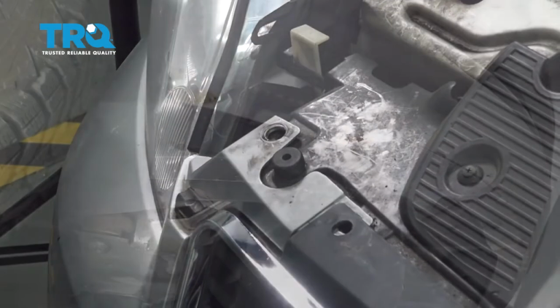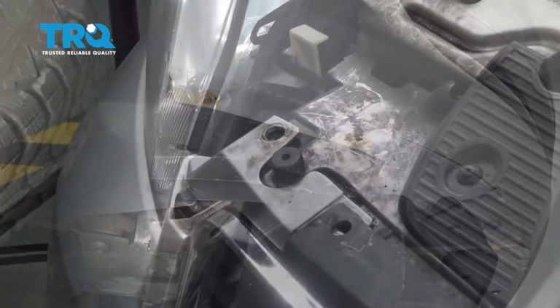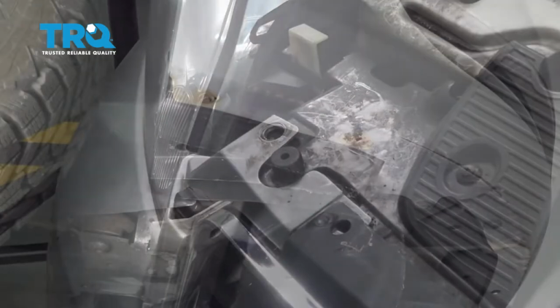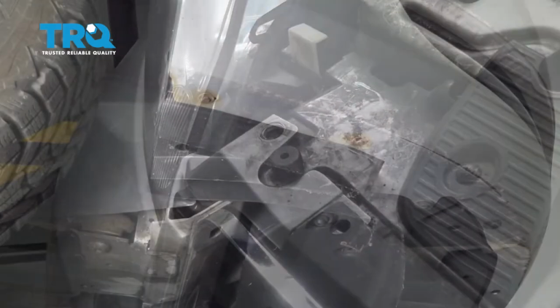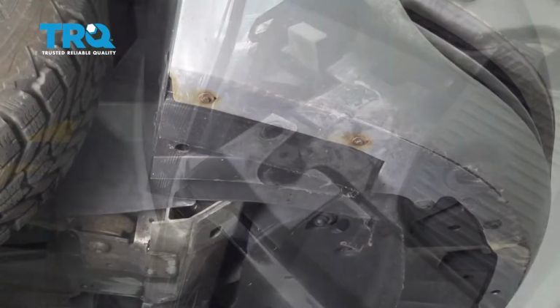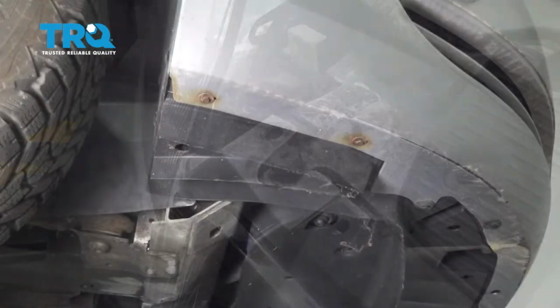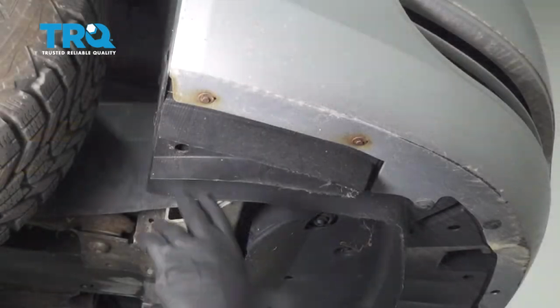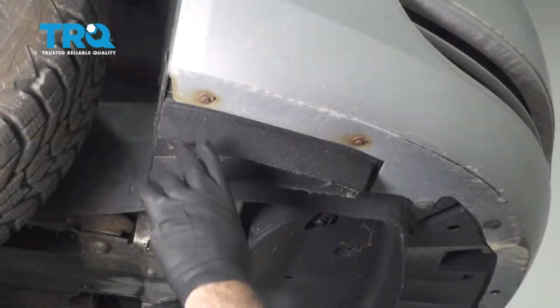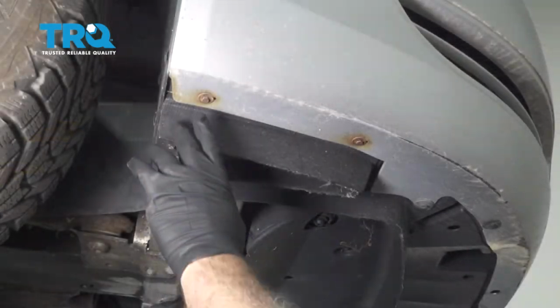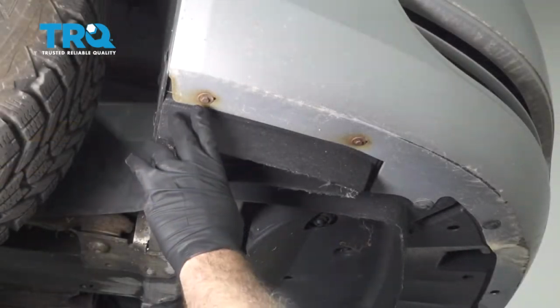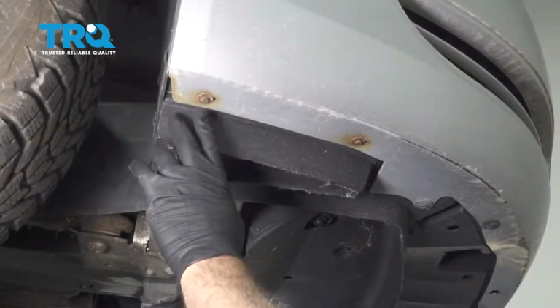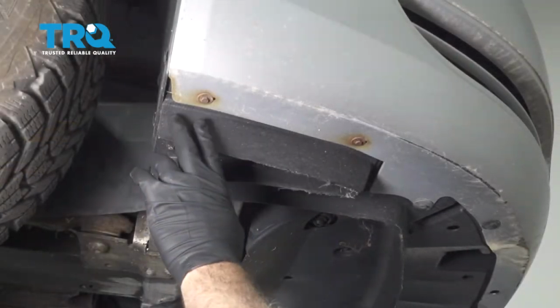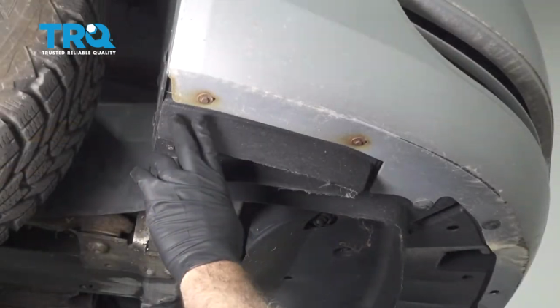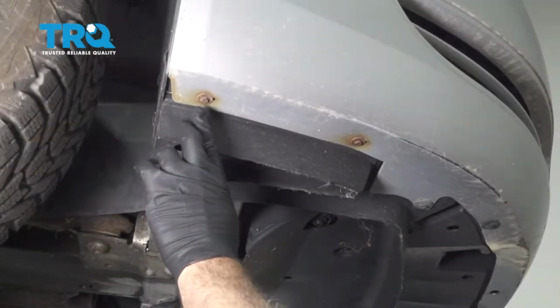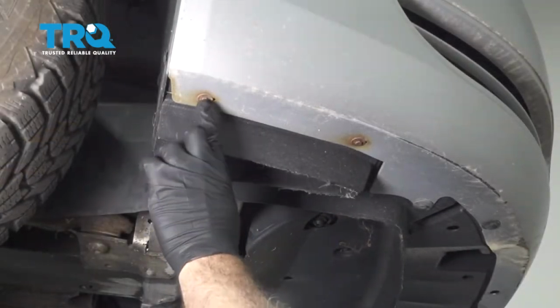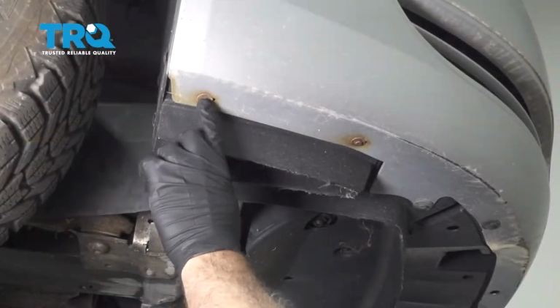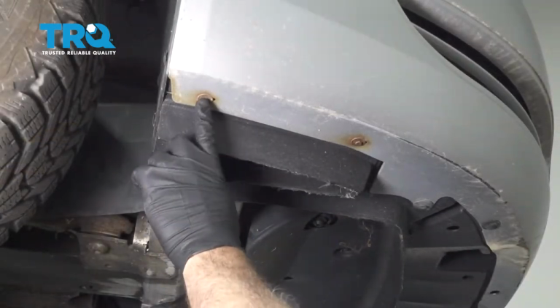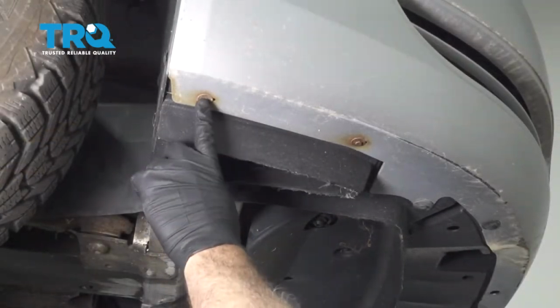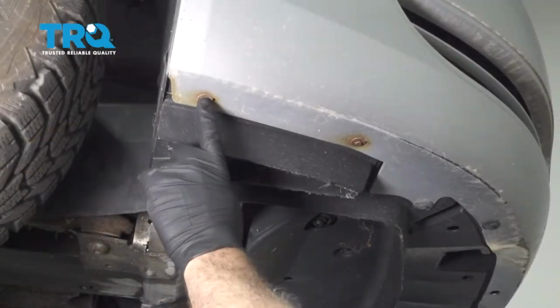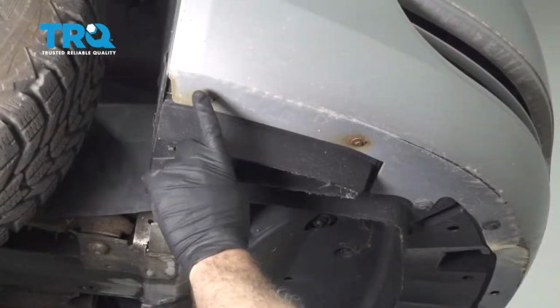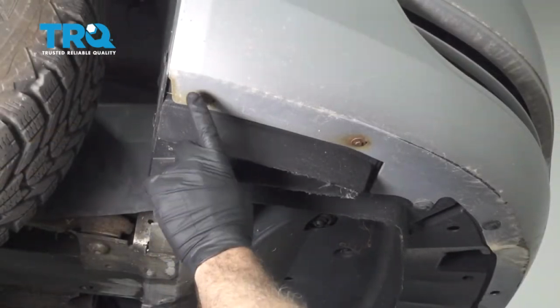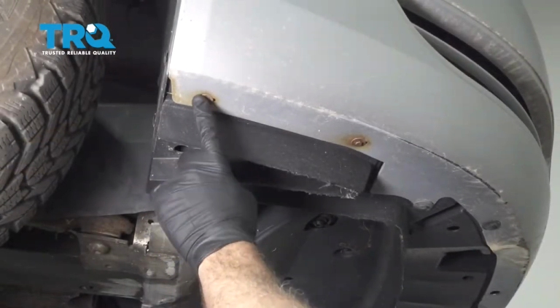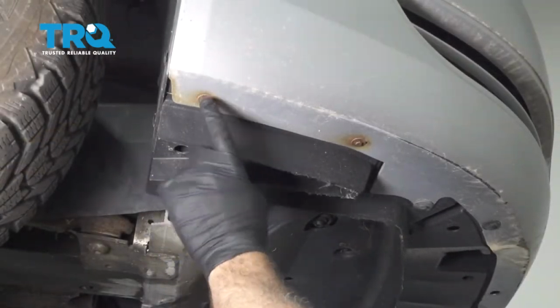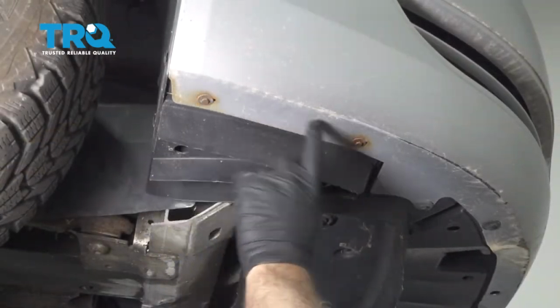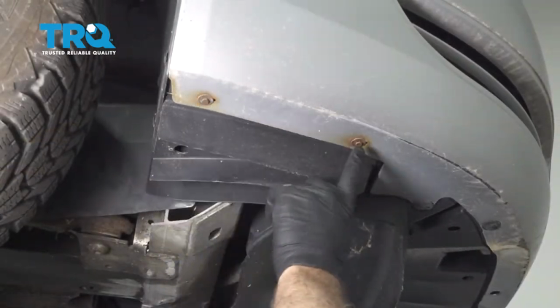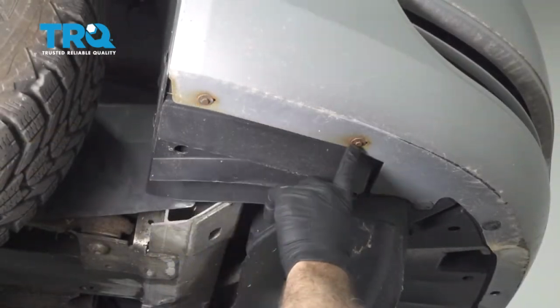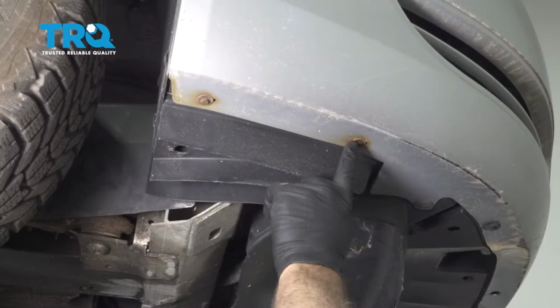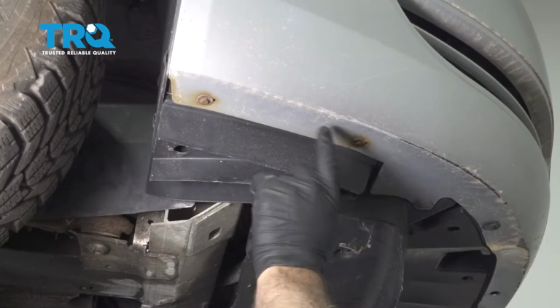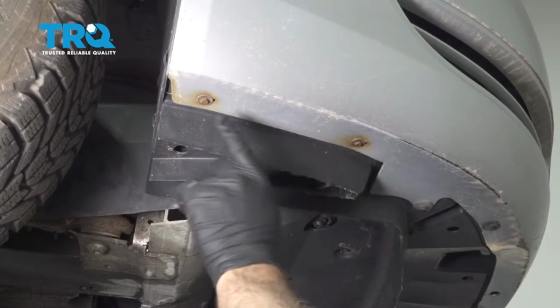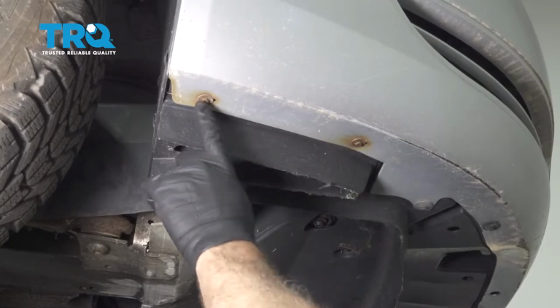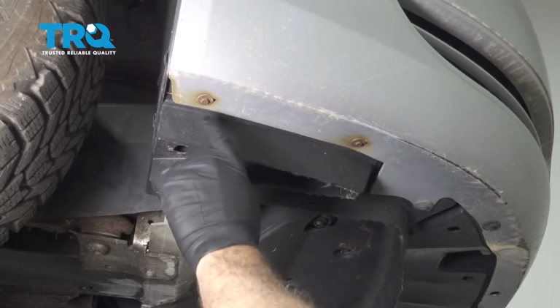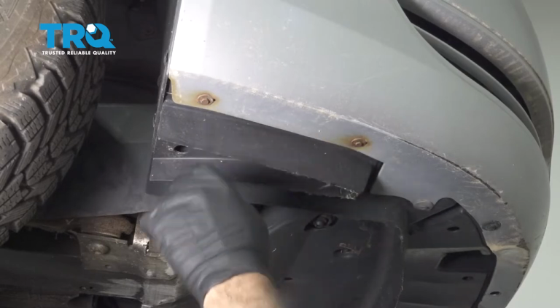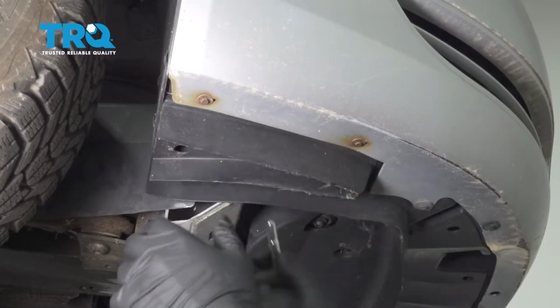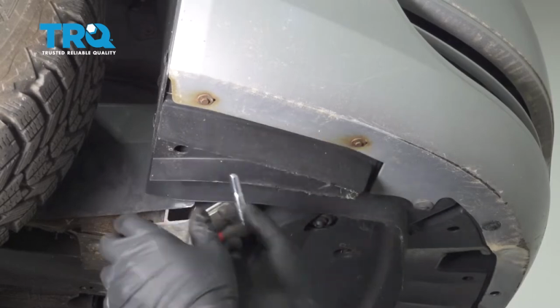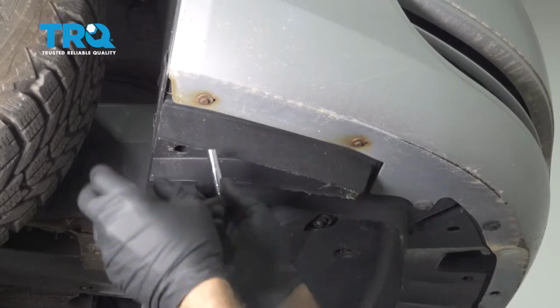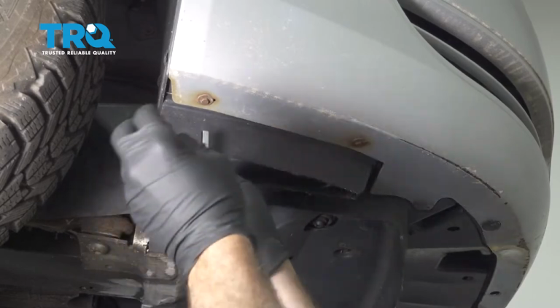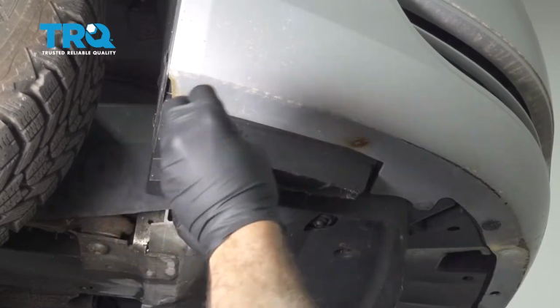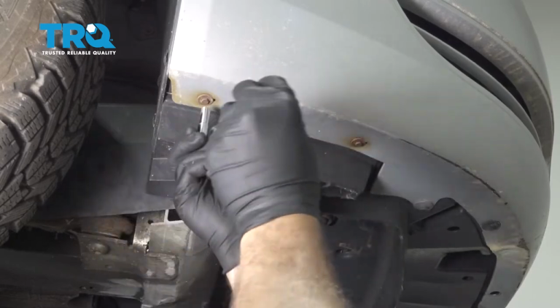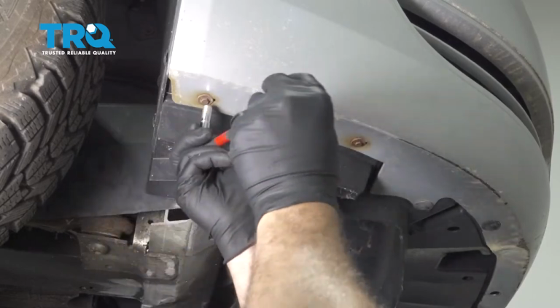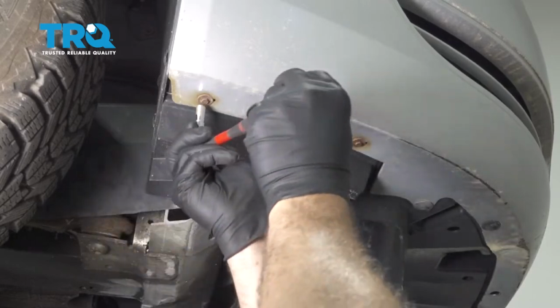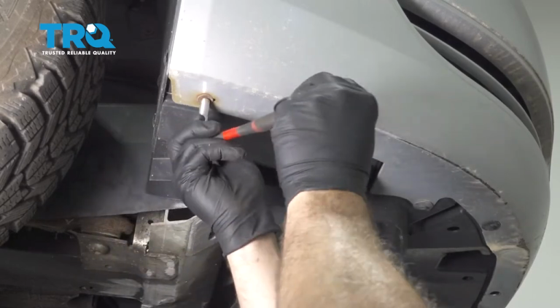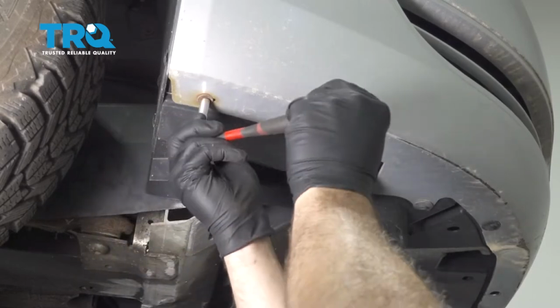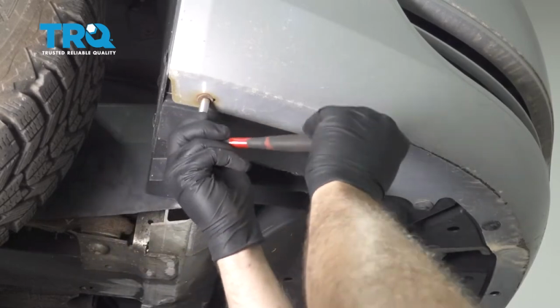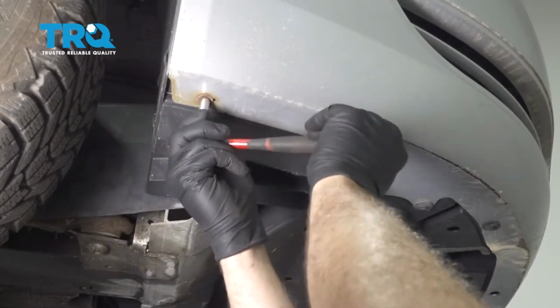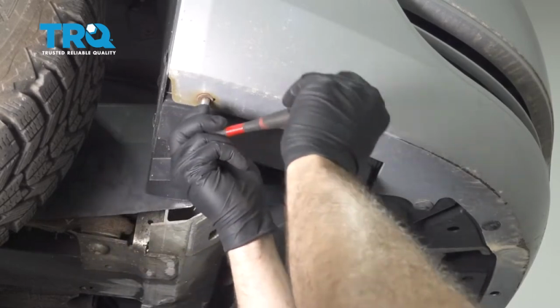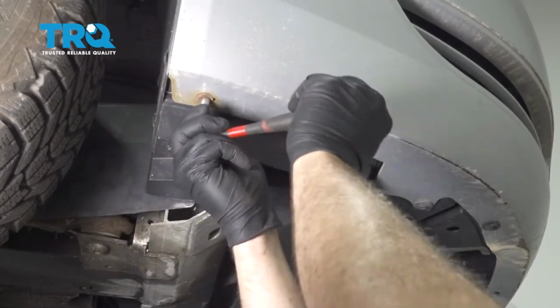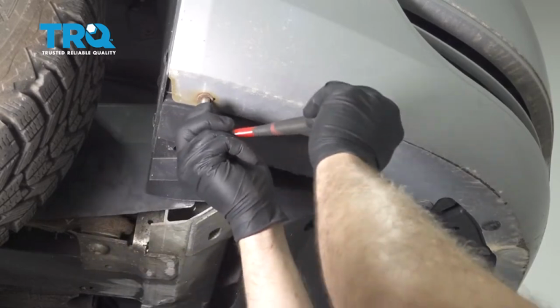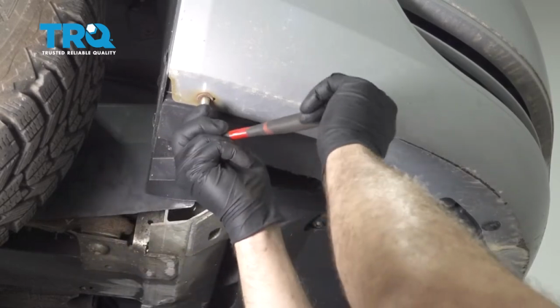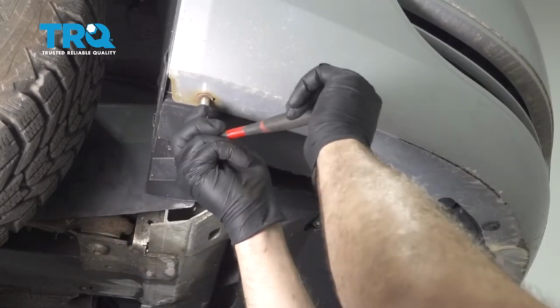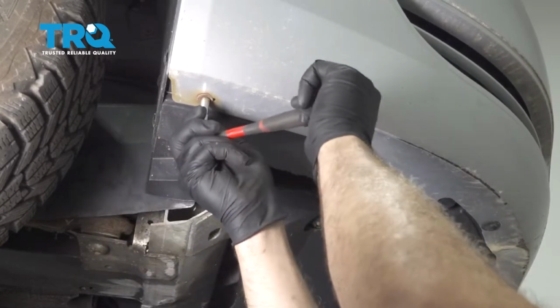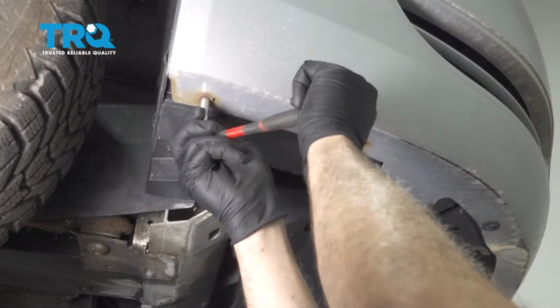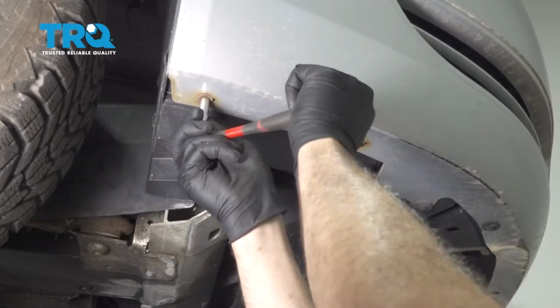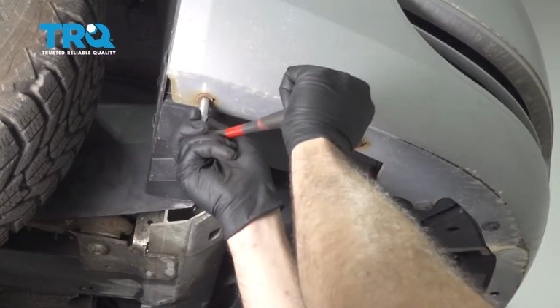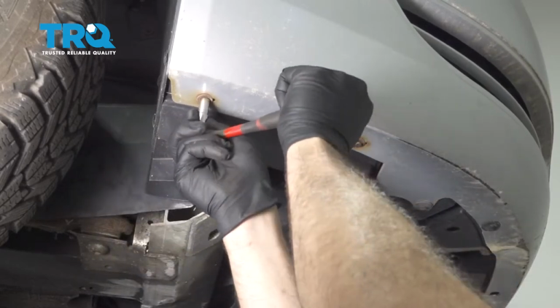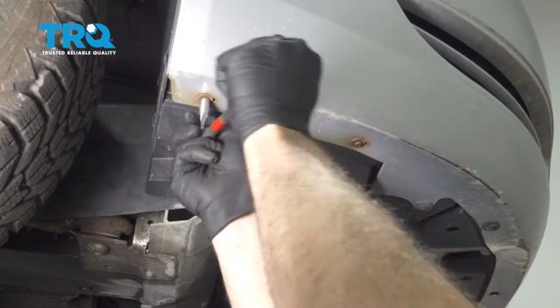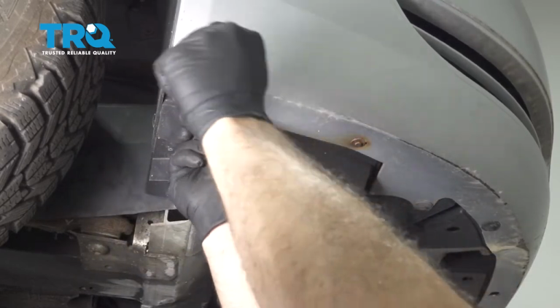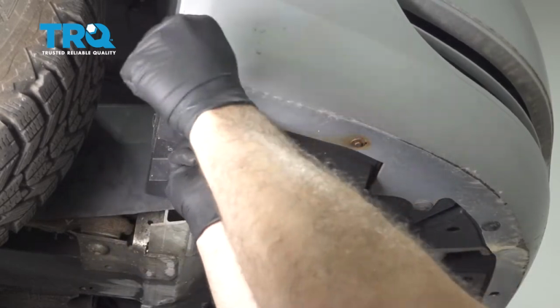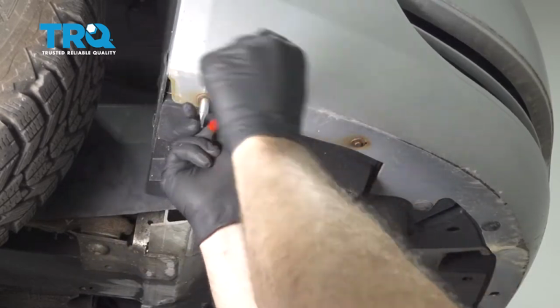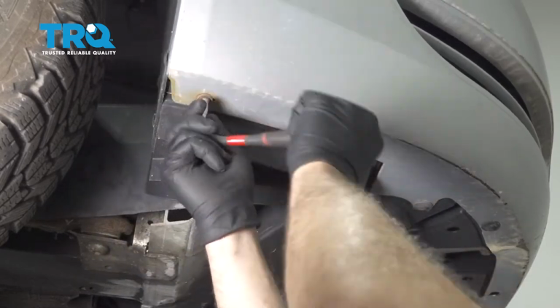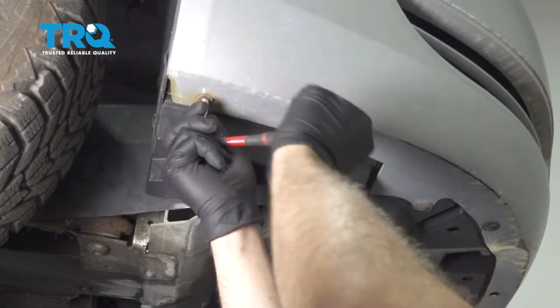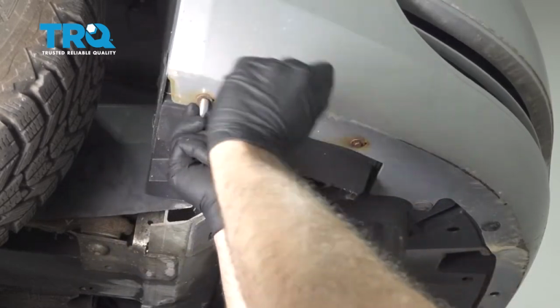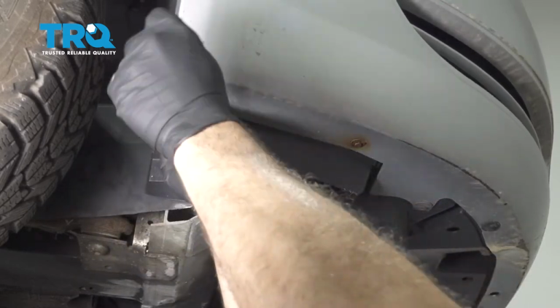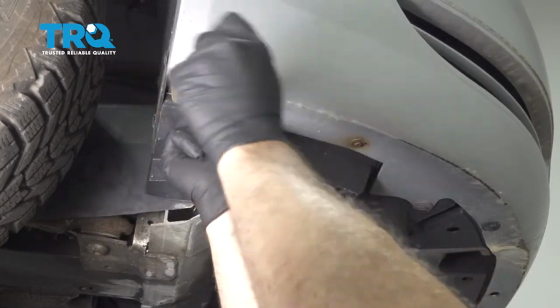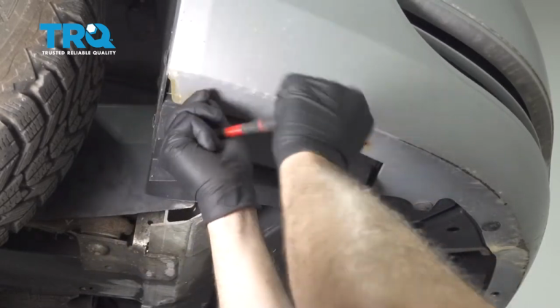Using a 7mm socket, I'm going to start by removing these two screws right here. Once these are out, repeat for the other side.